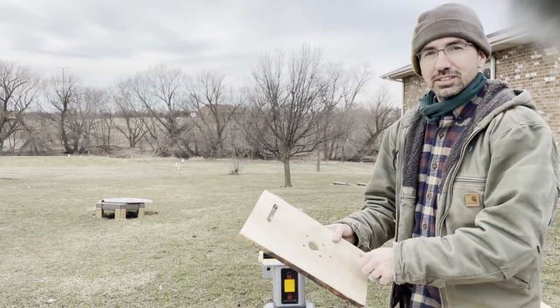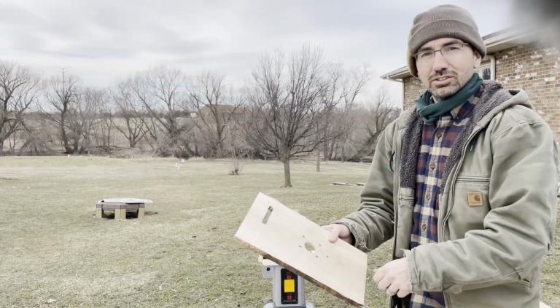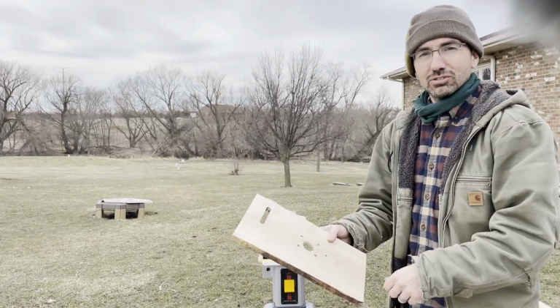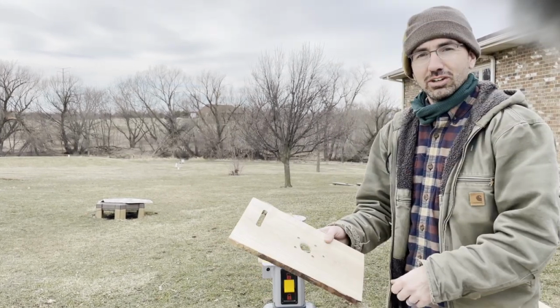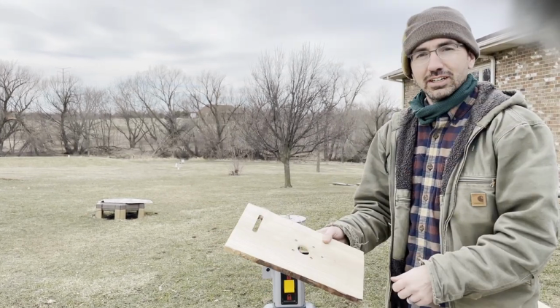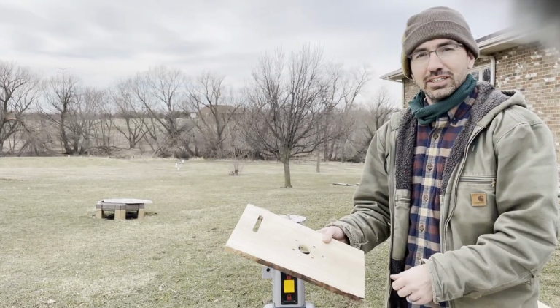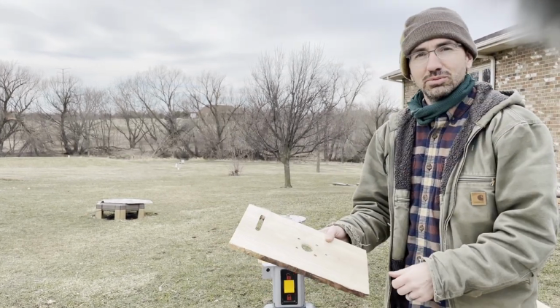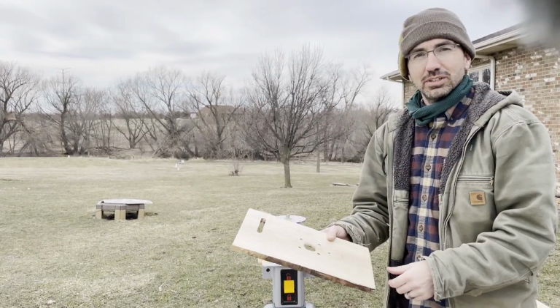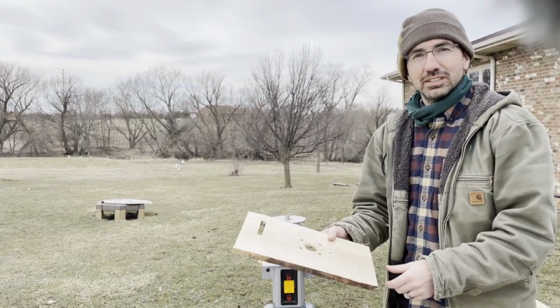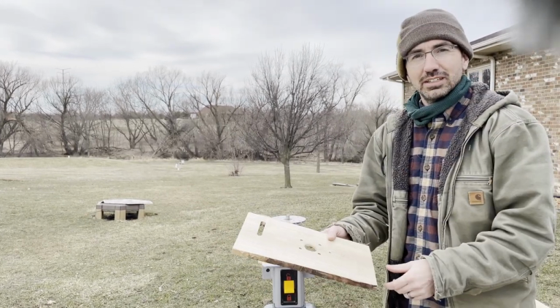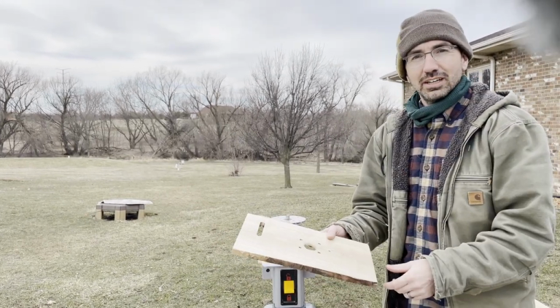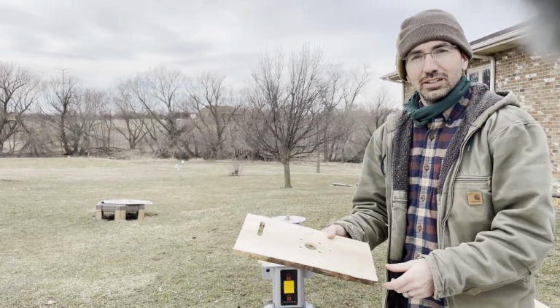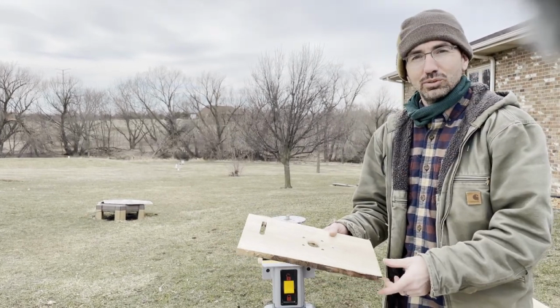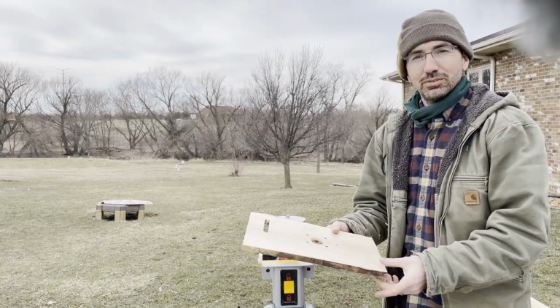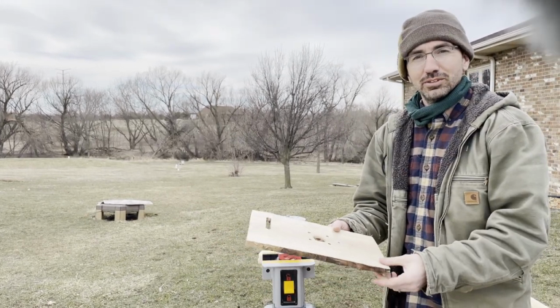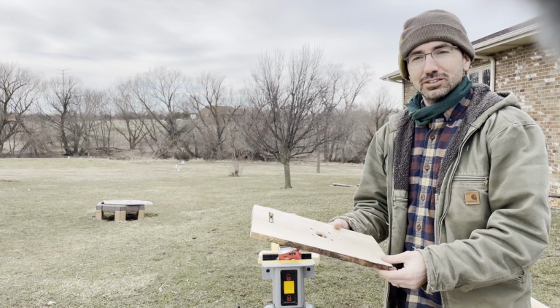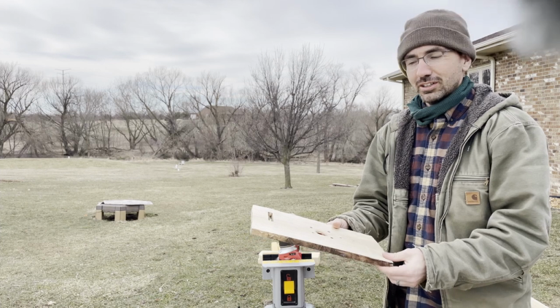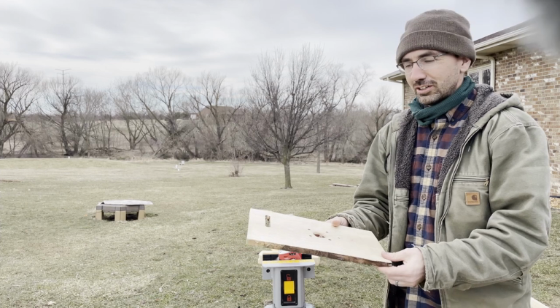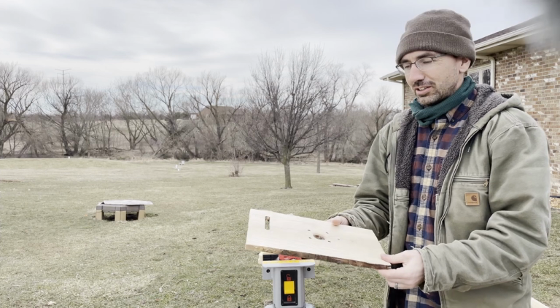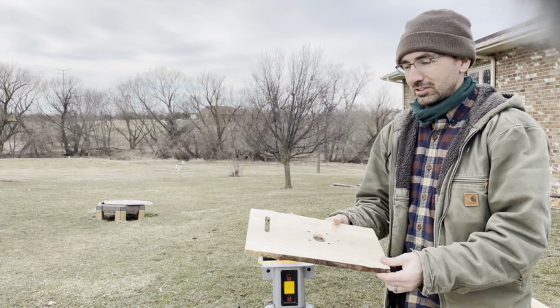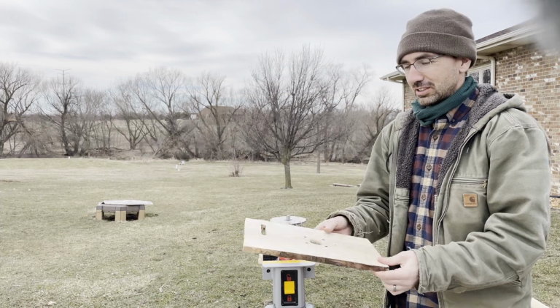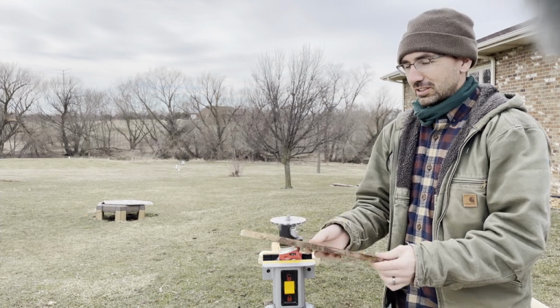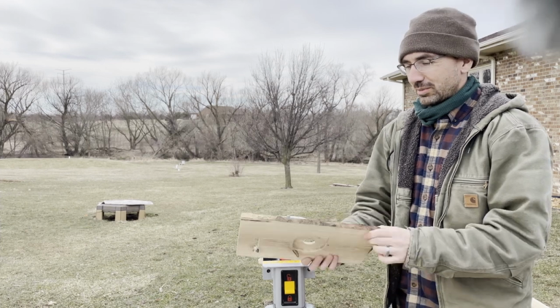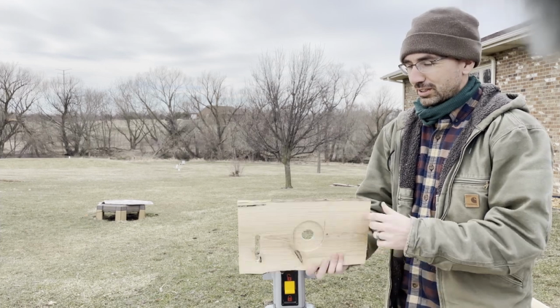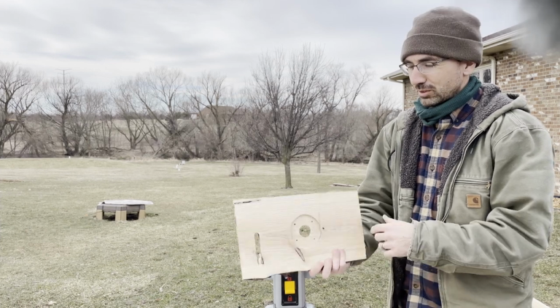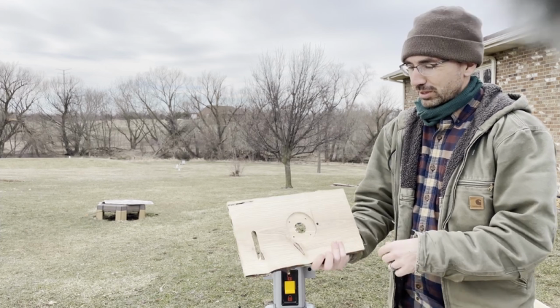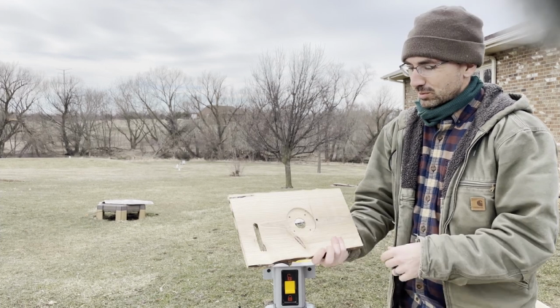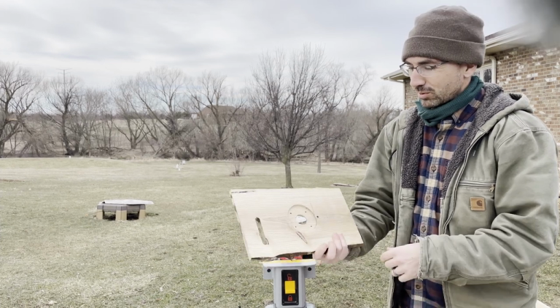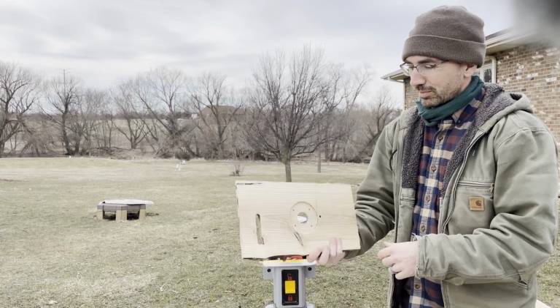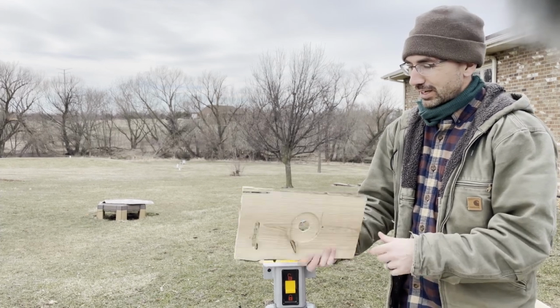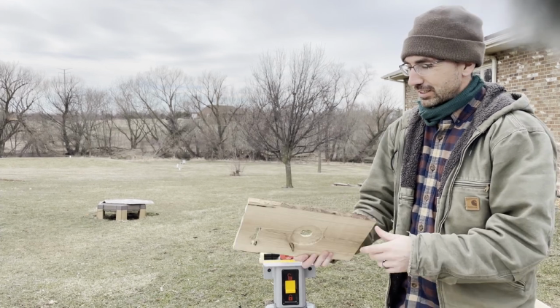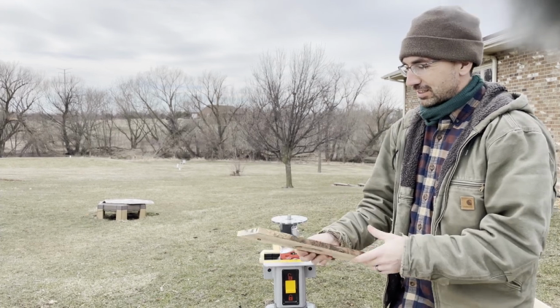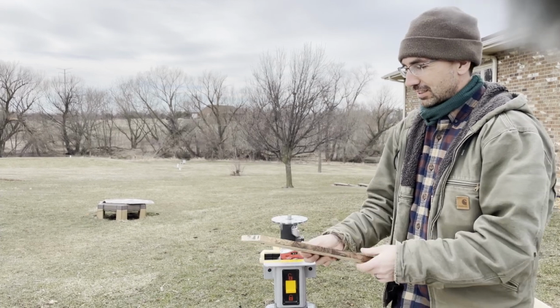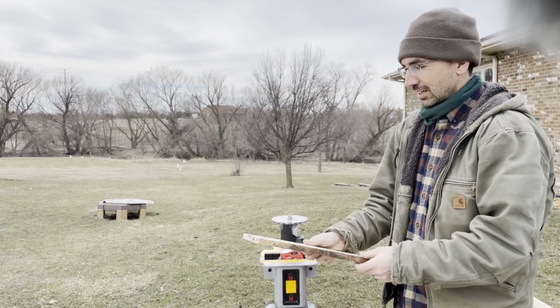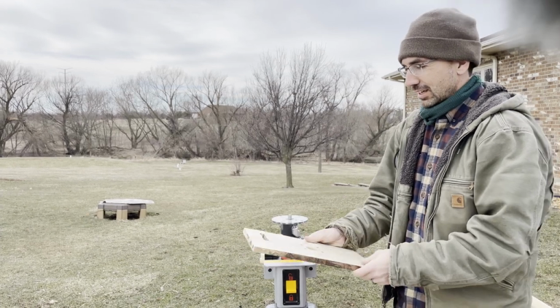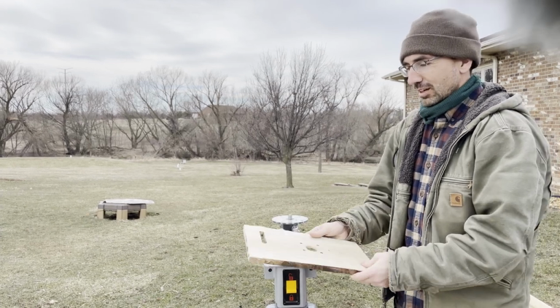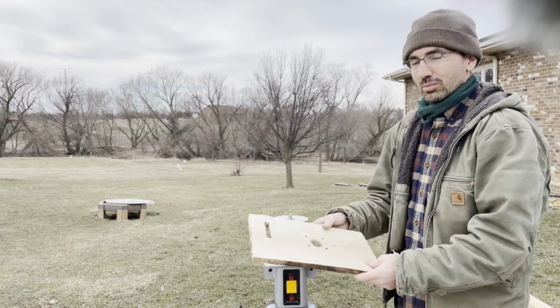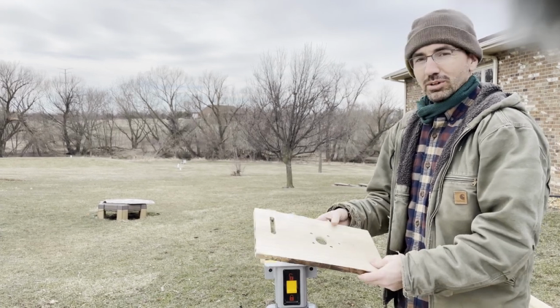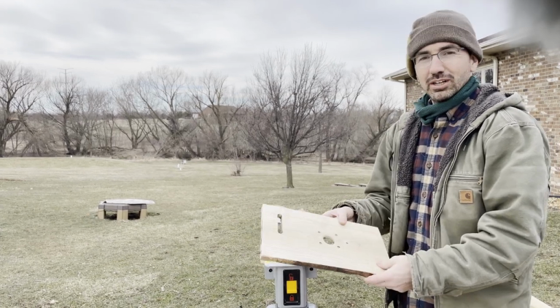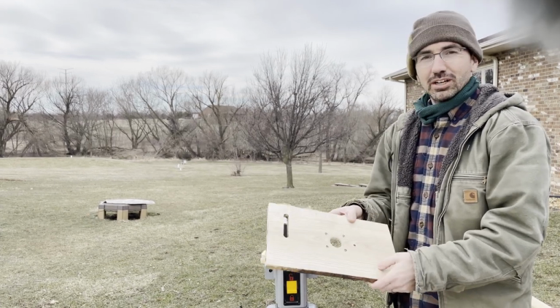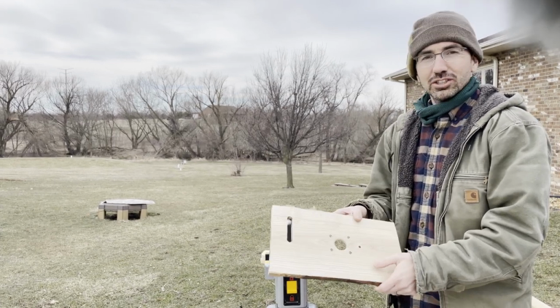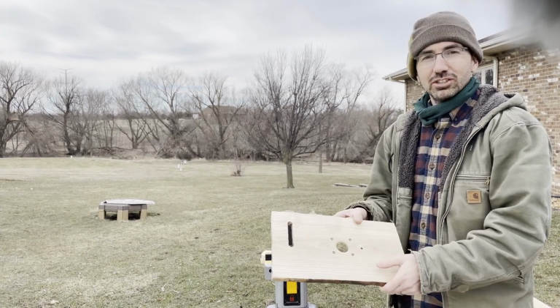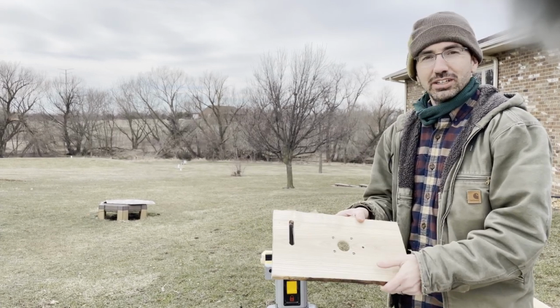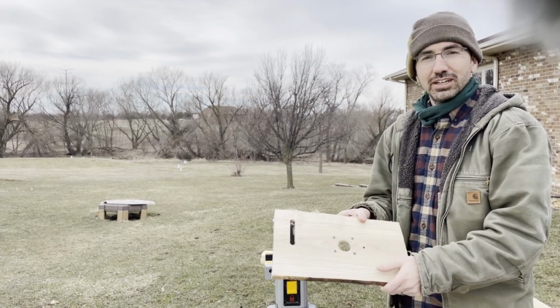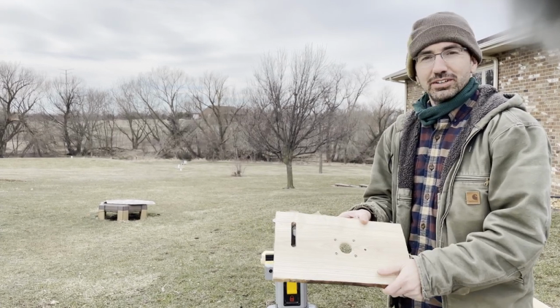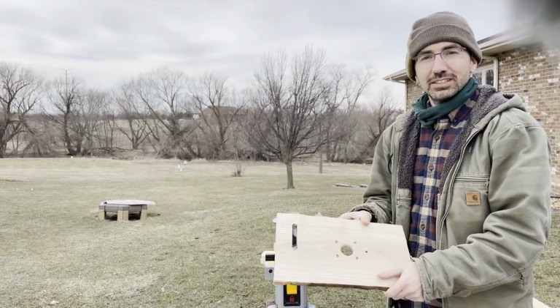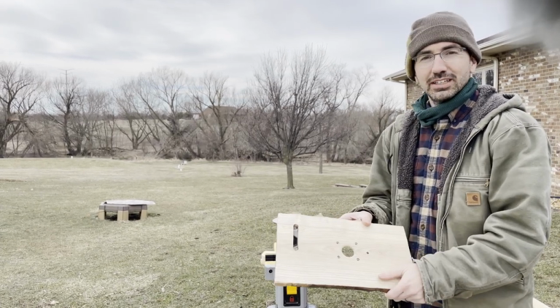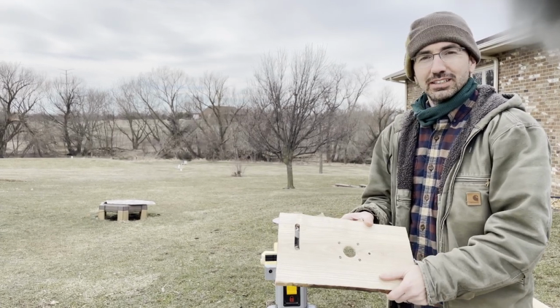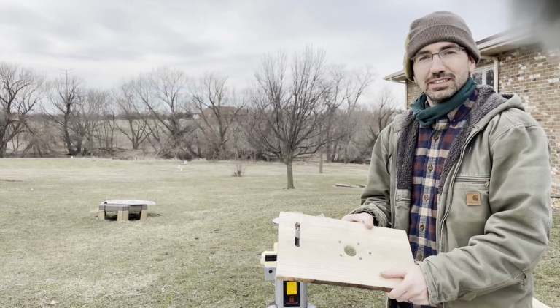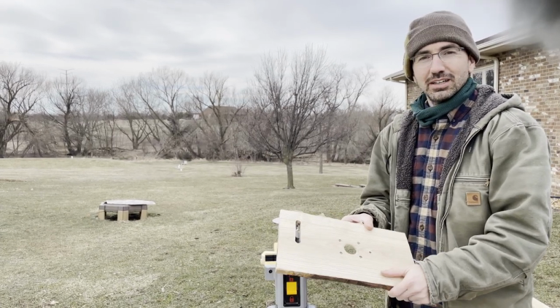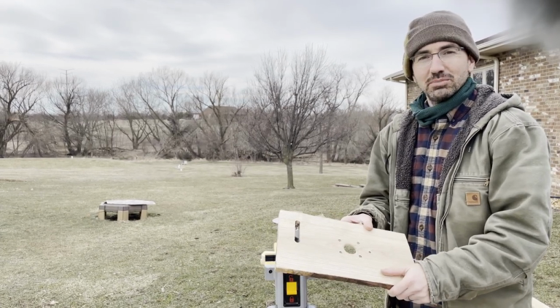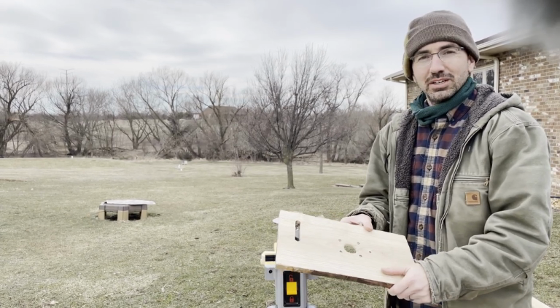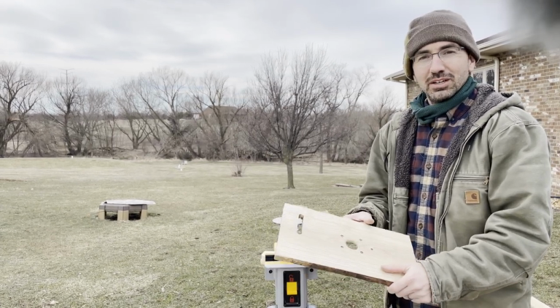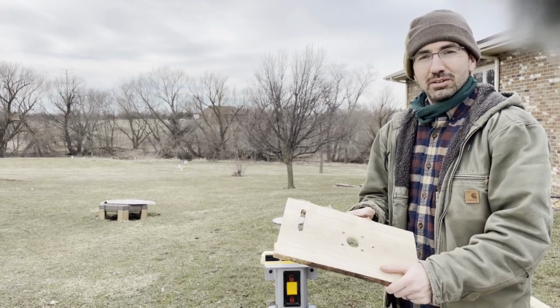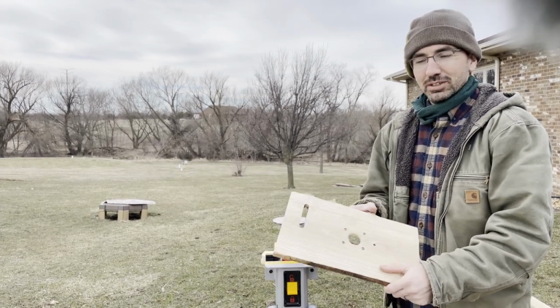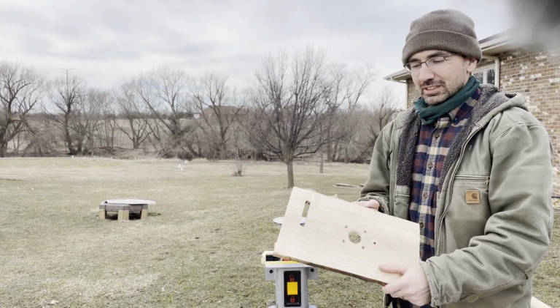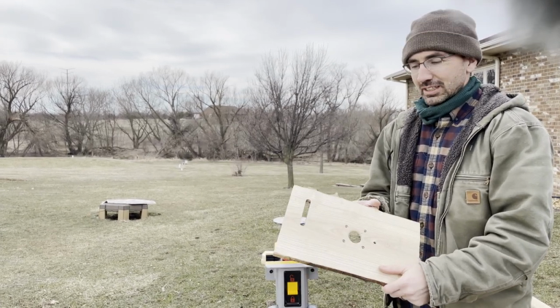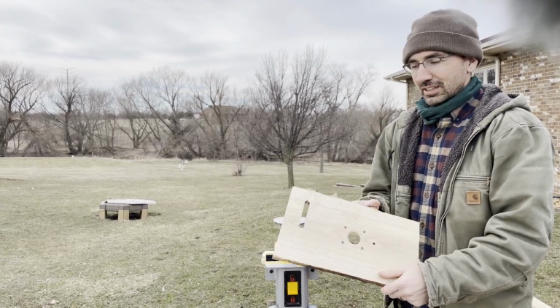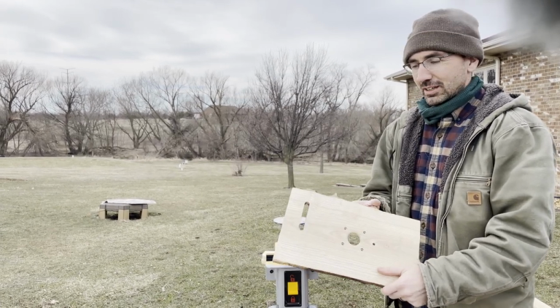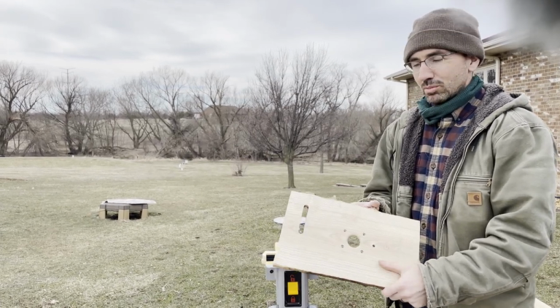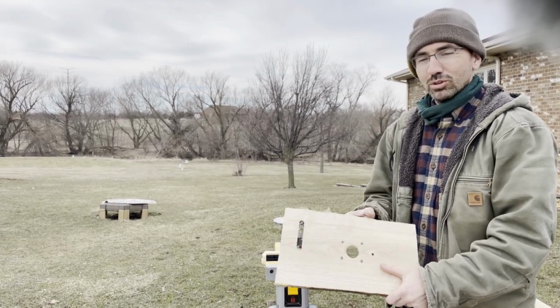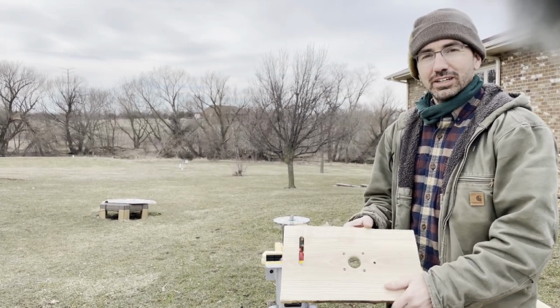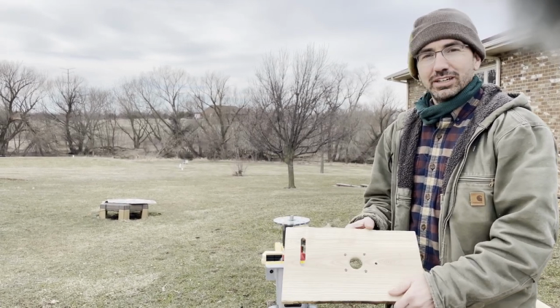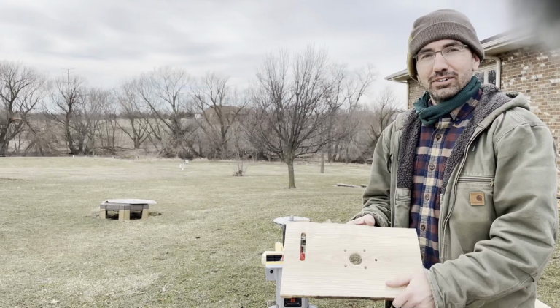Ash is strong — it's what Louisville Slugger uses to make their baseball bats. I'll show you how I set this up because it ended up working out.